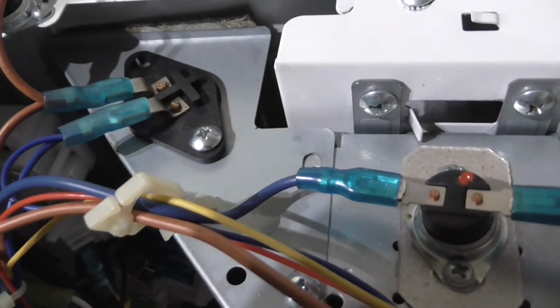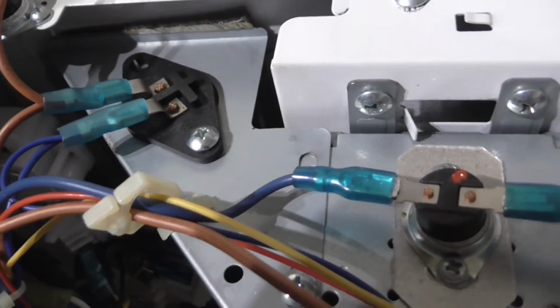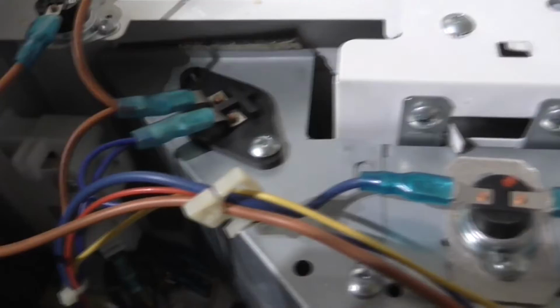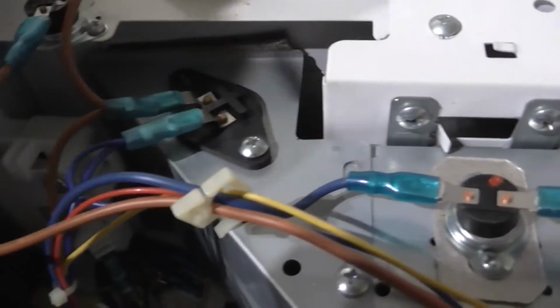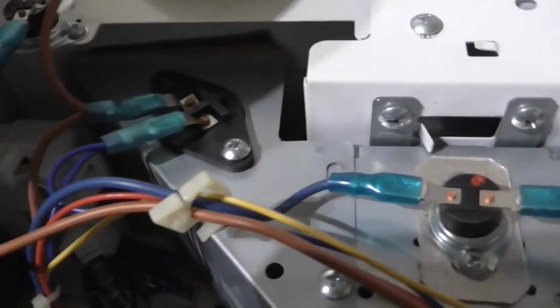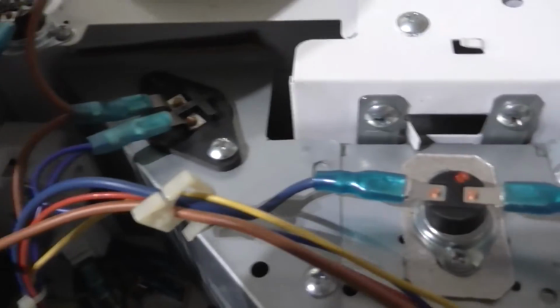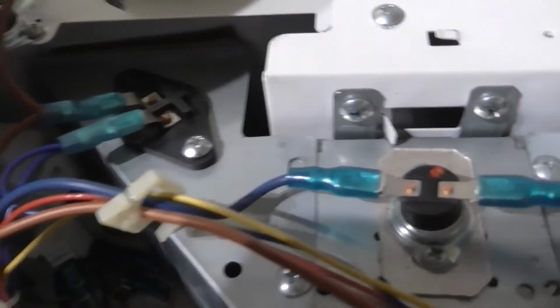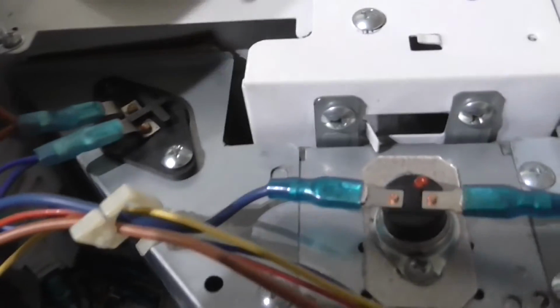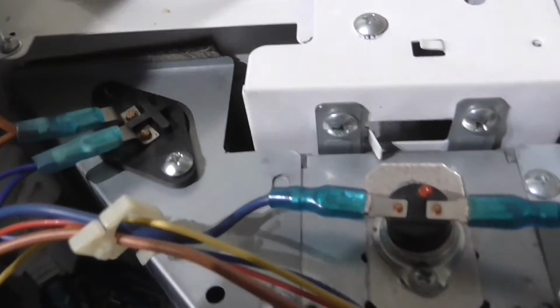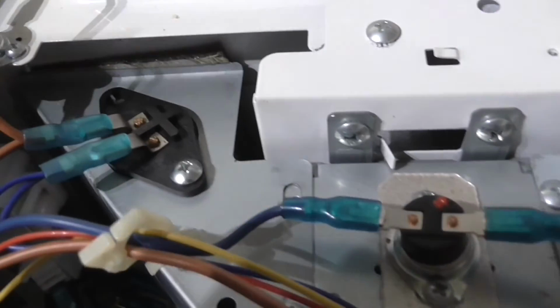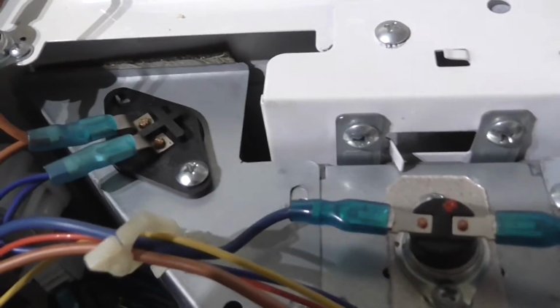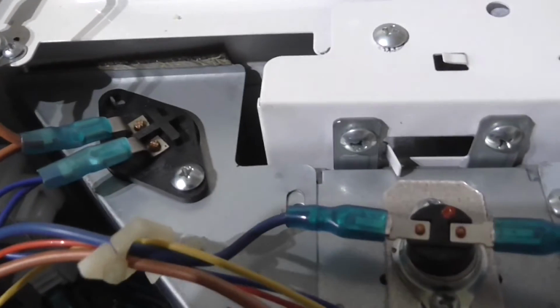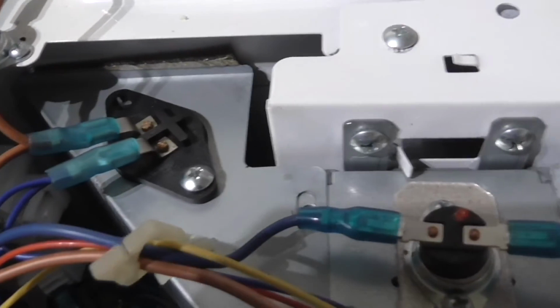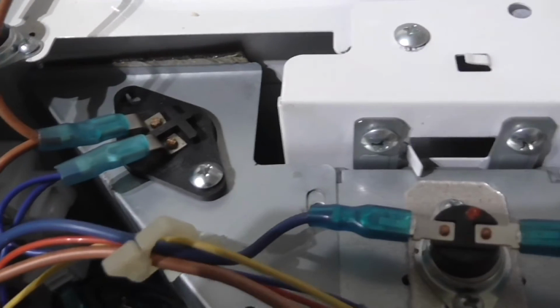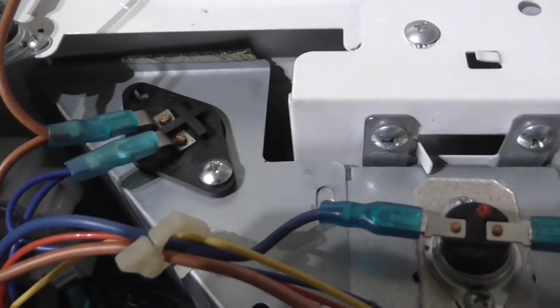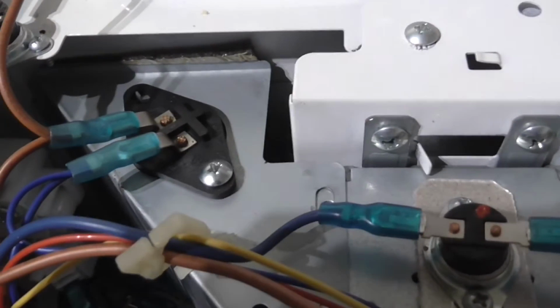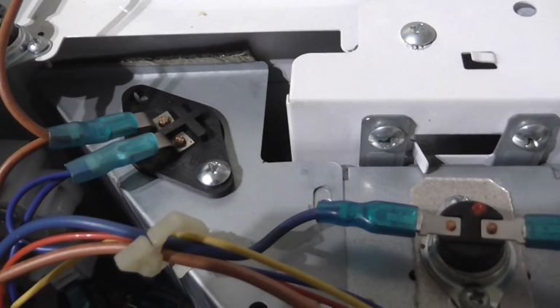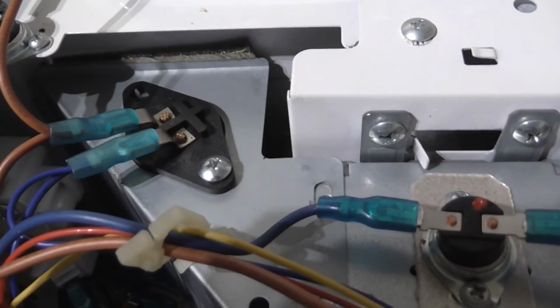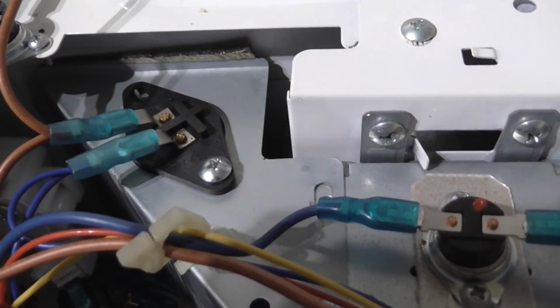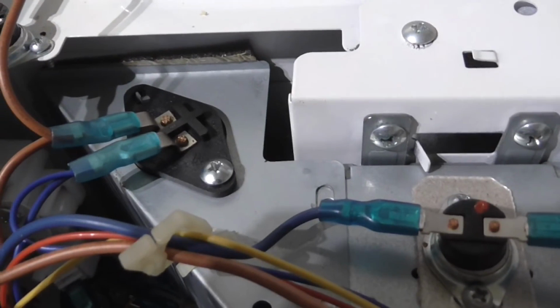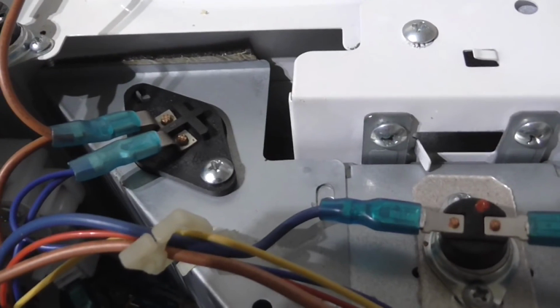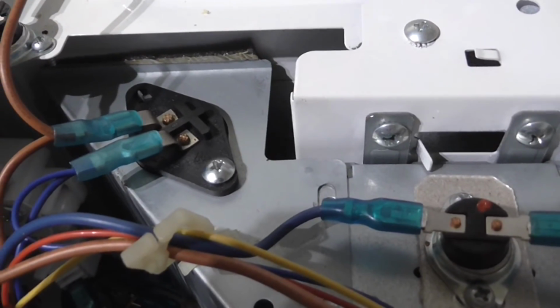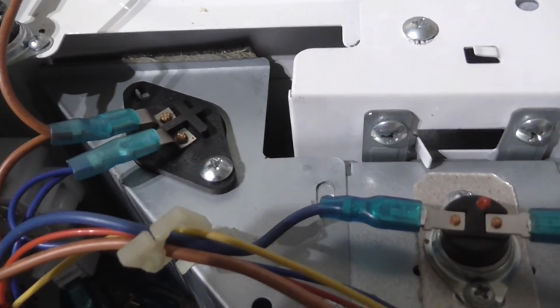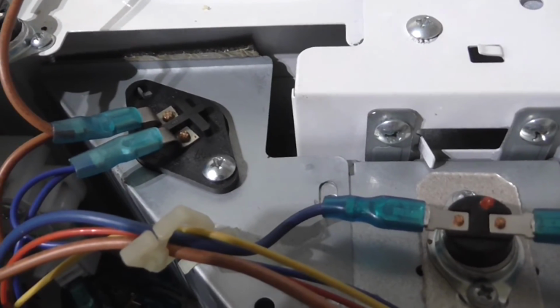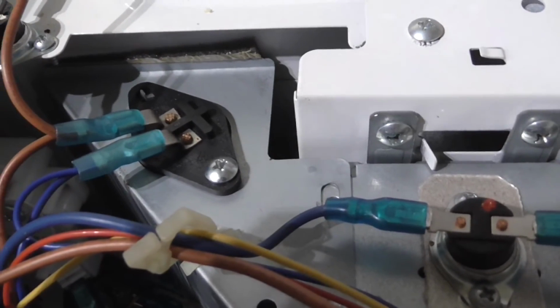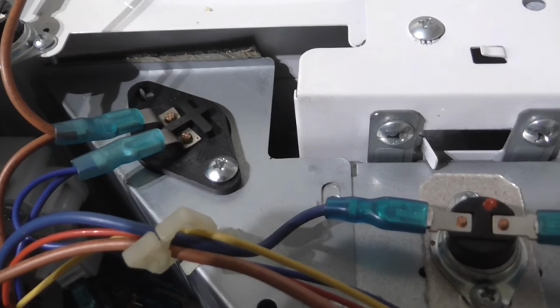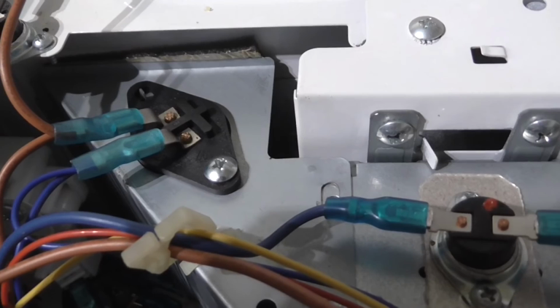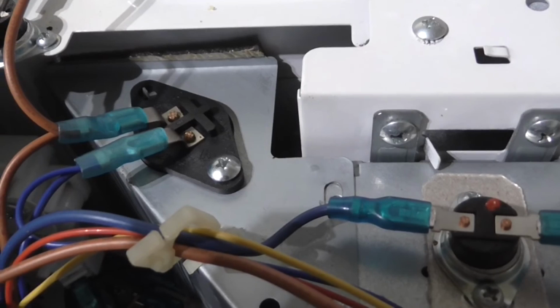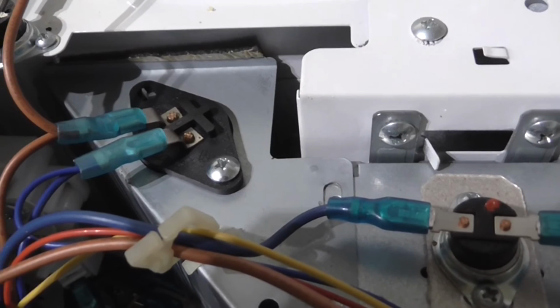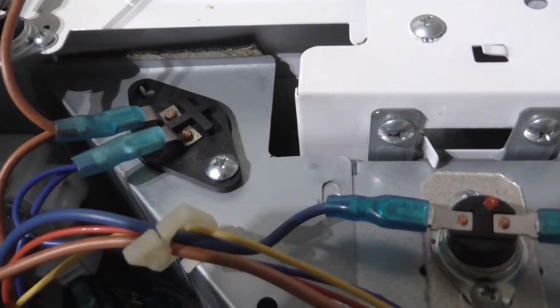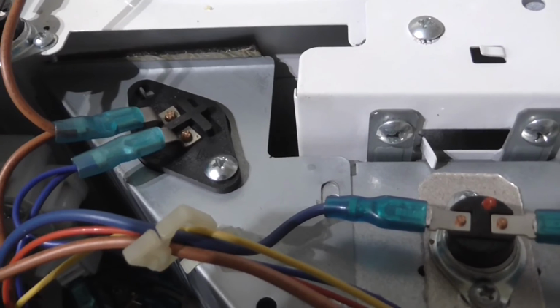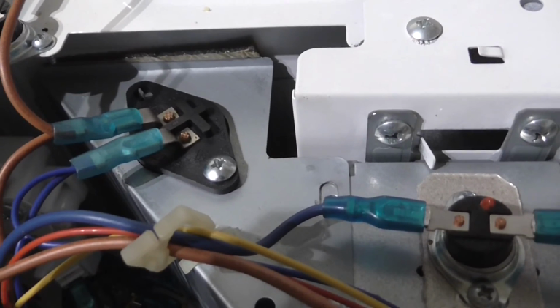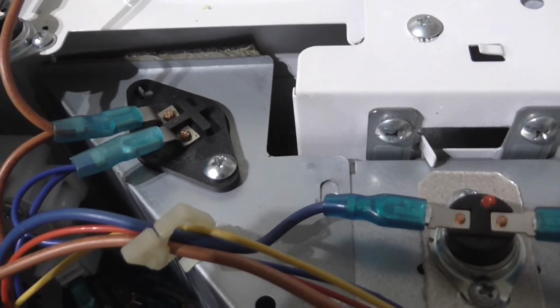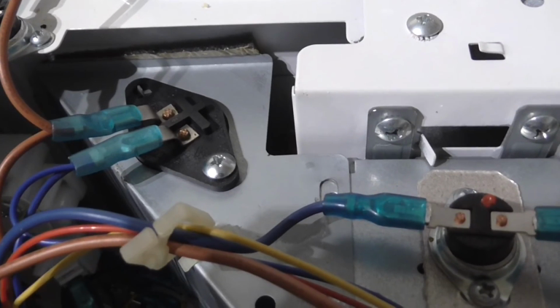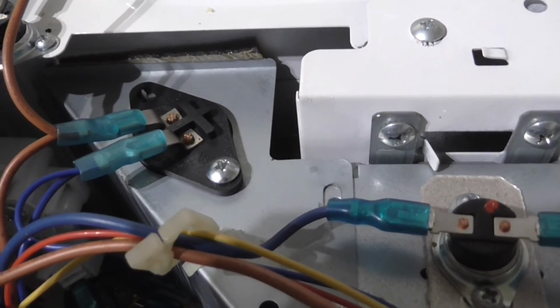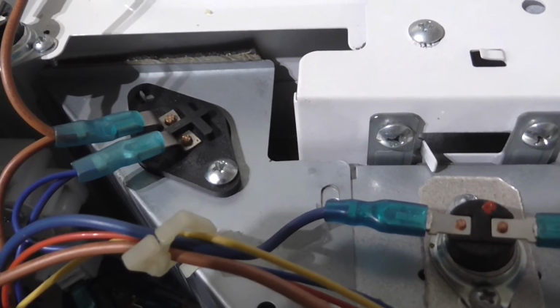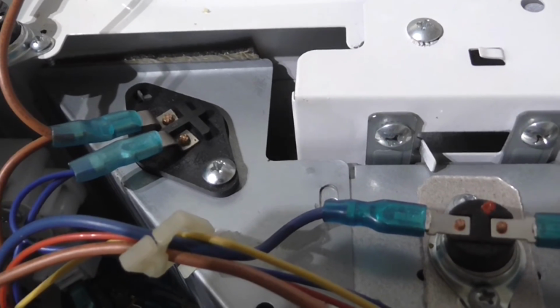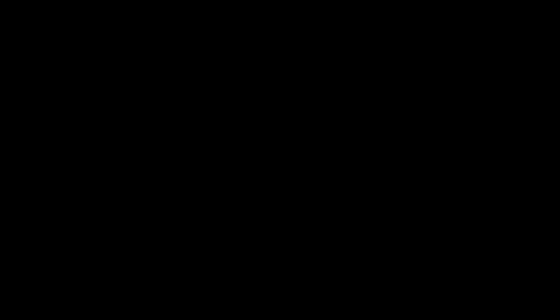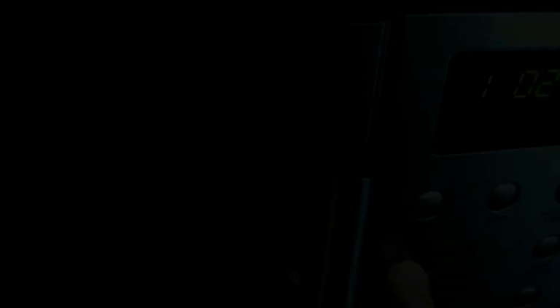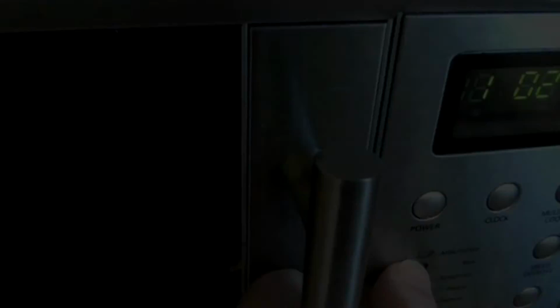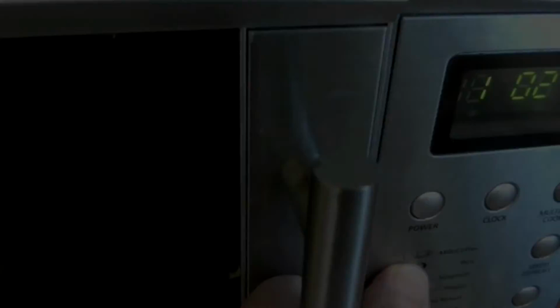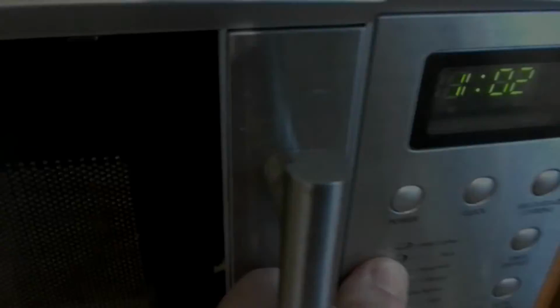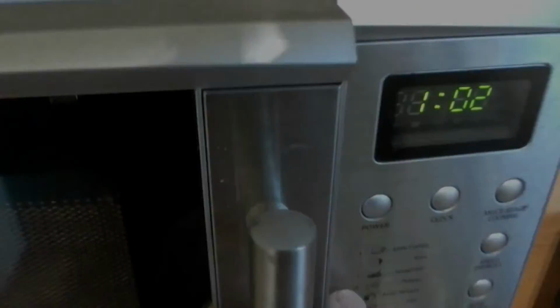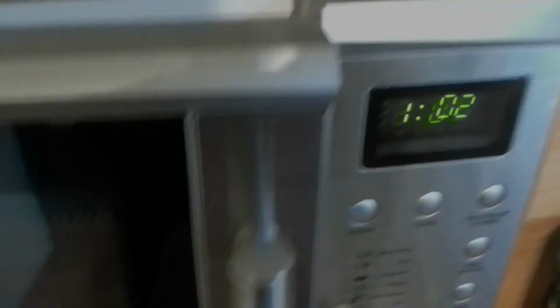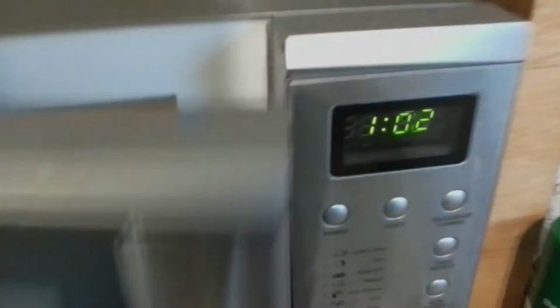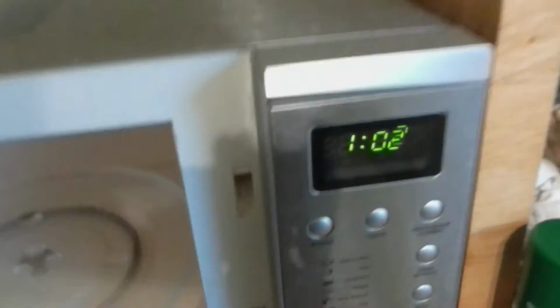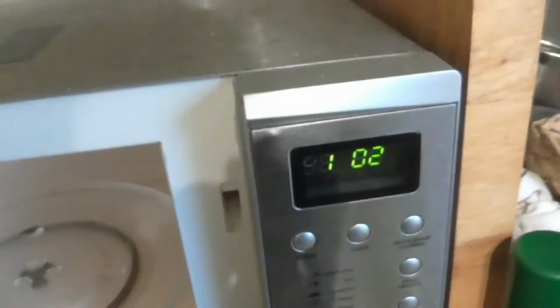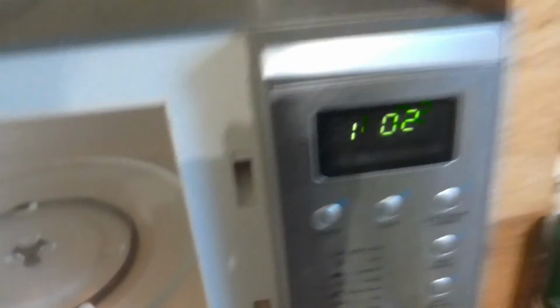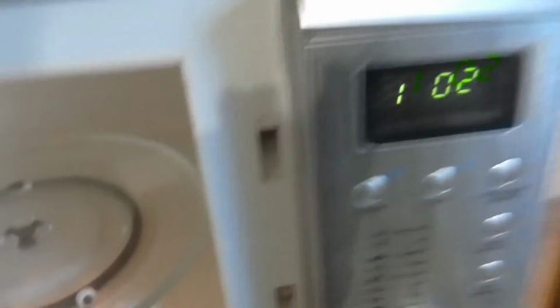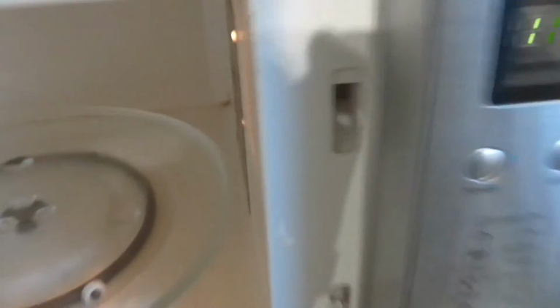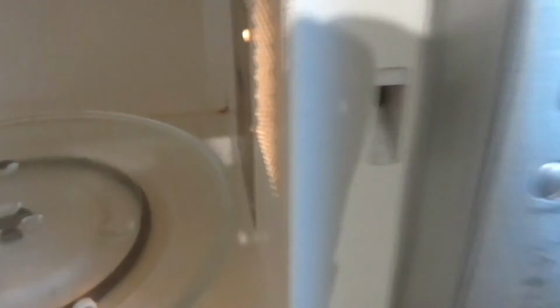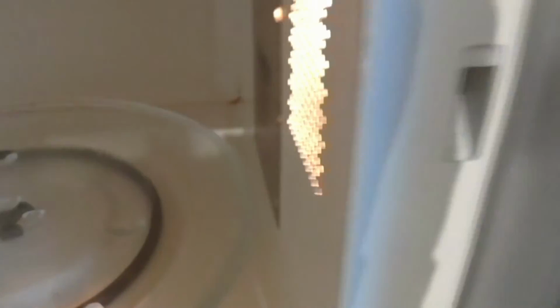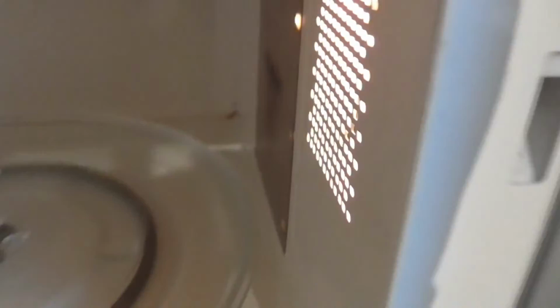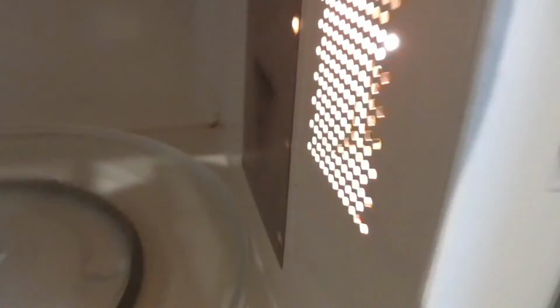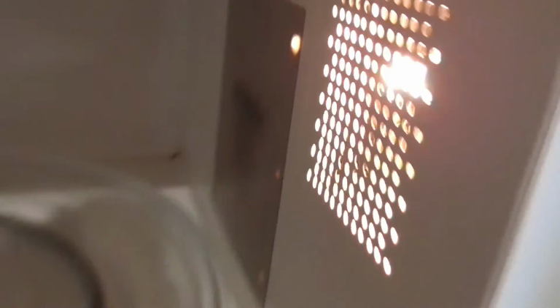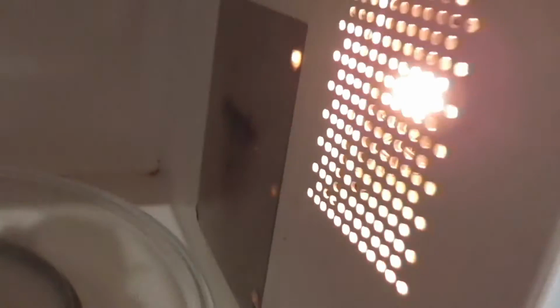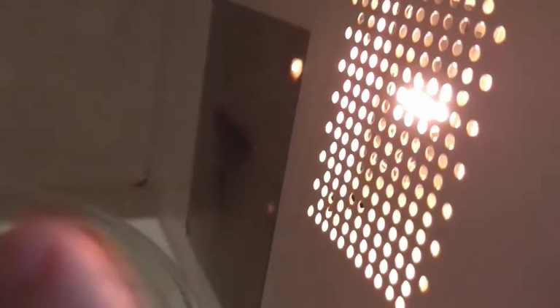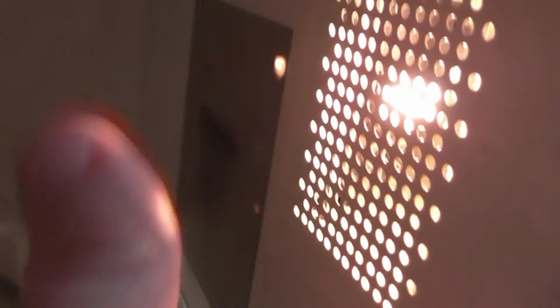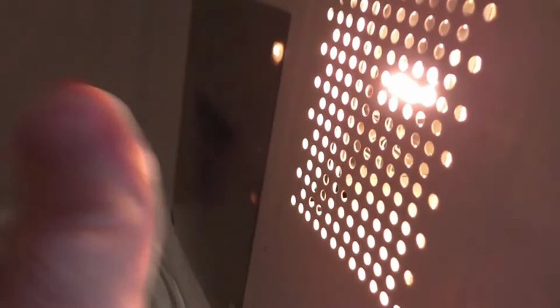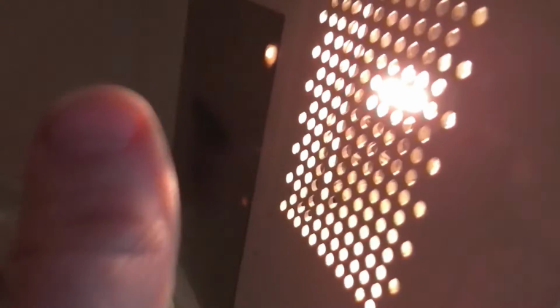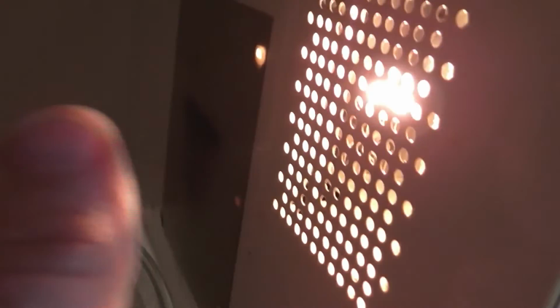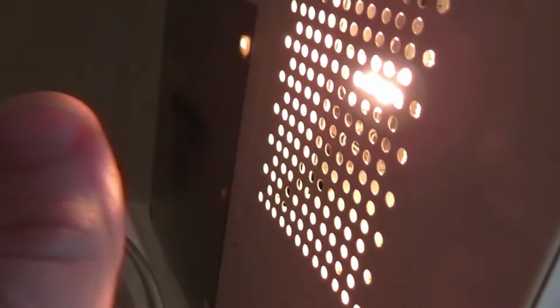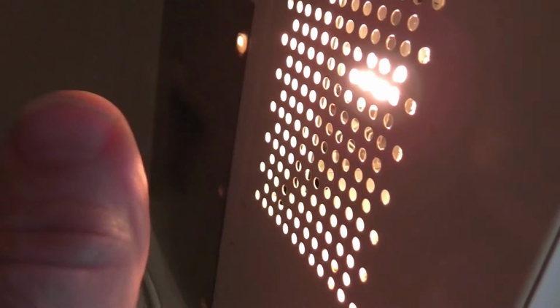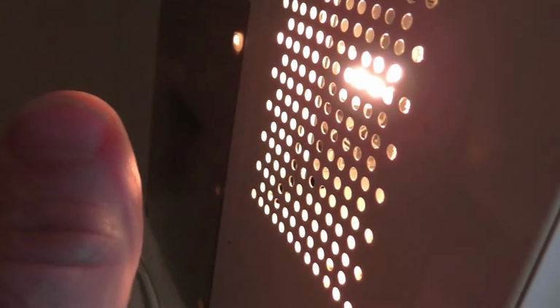So there we have it. This is how we change the light bulb inside an unbranded microwave. Thank you for watching.